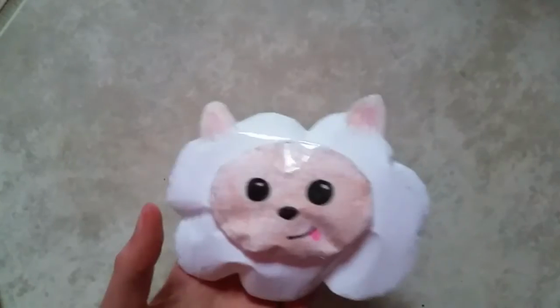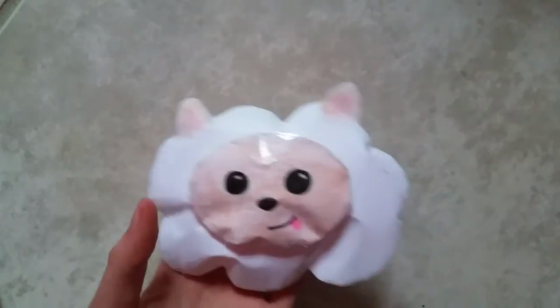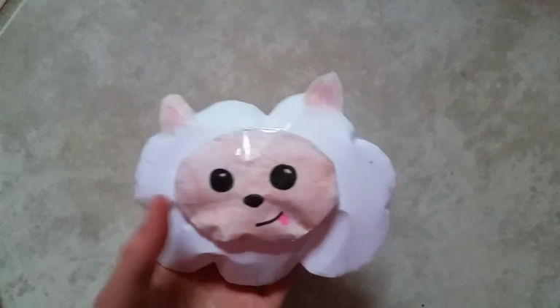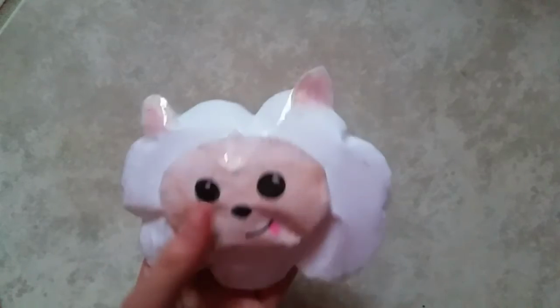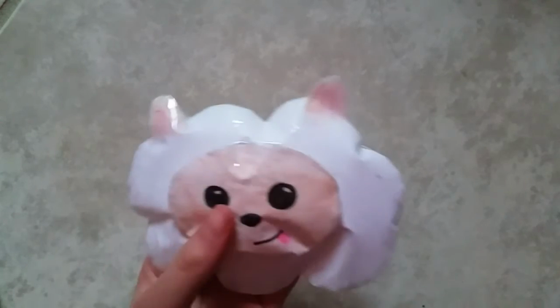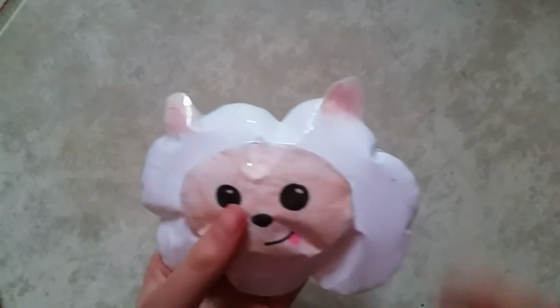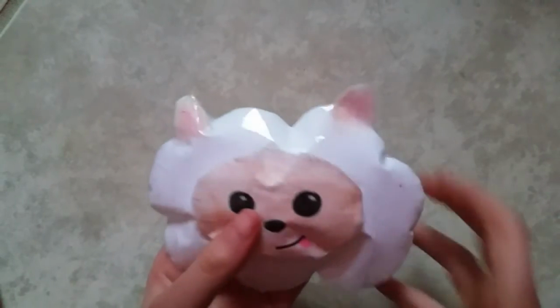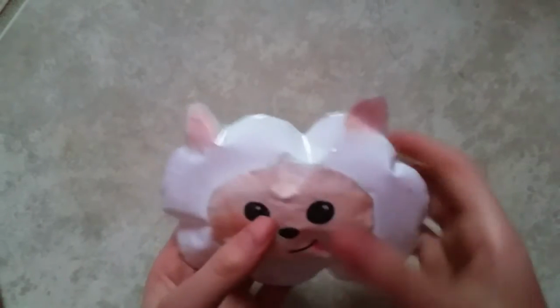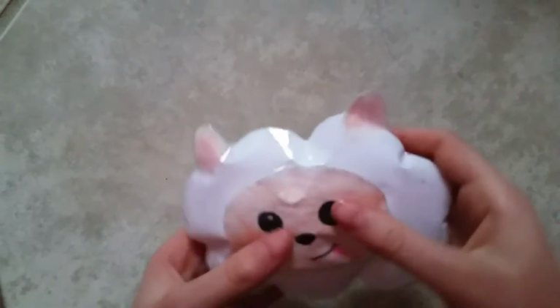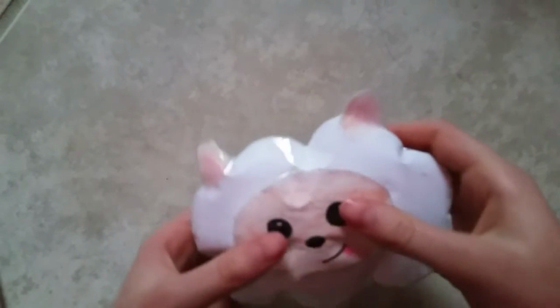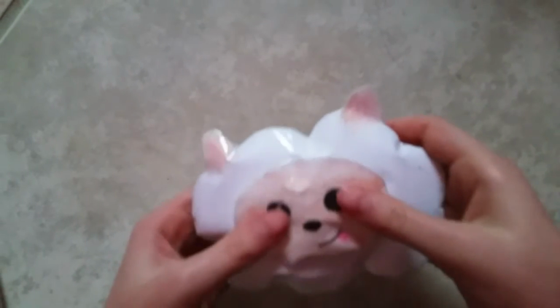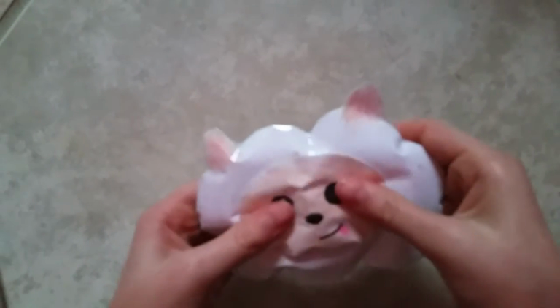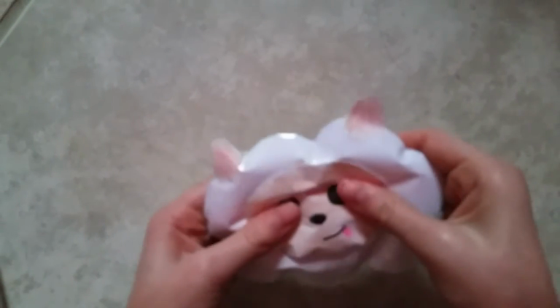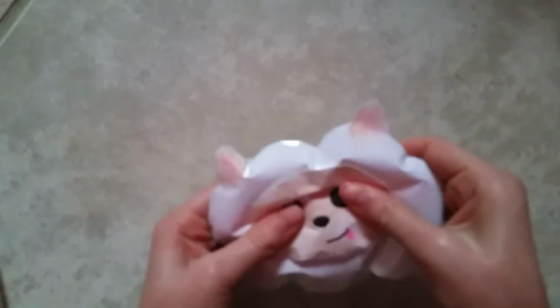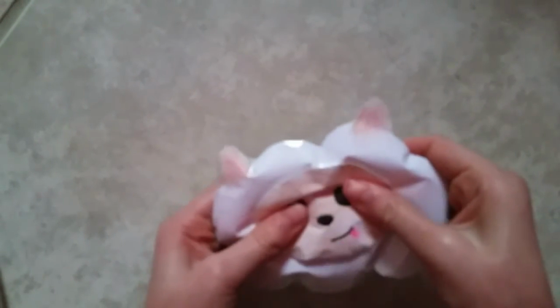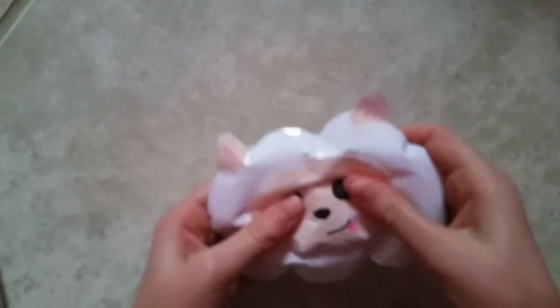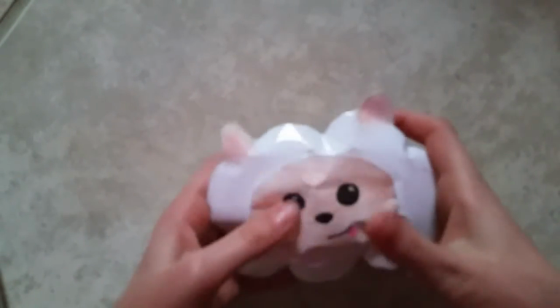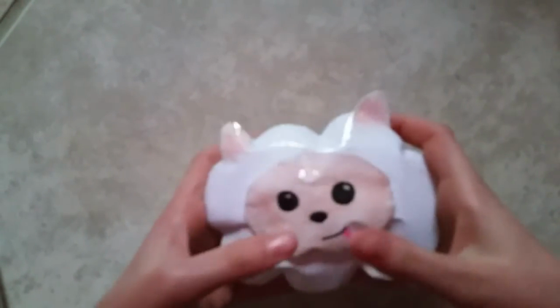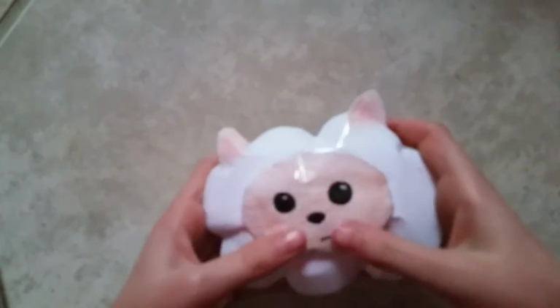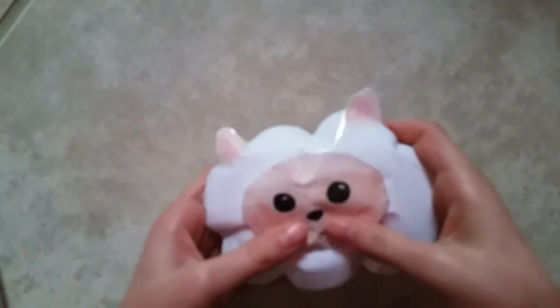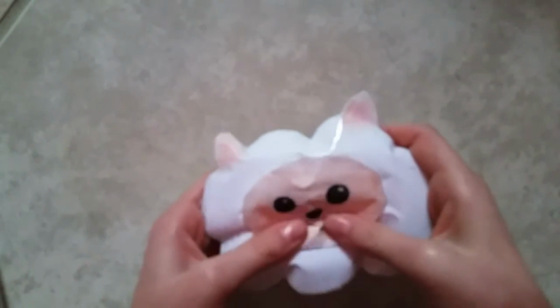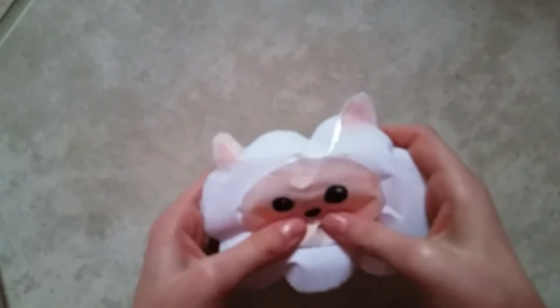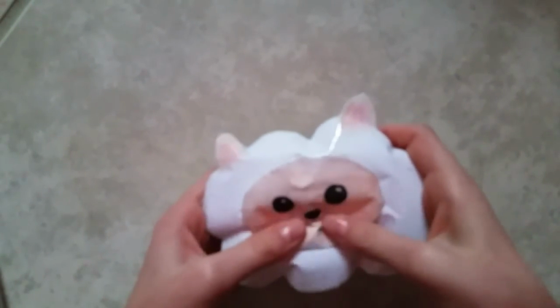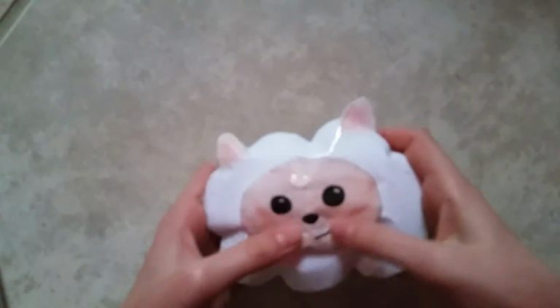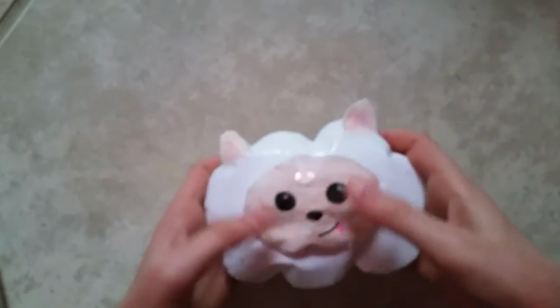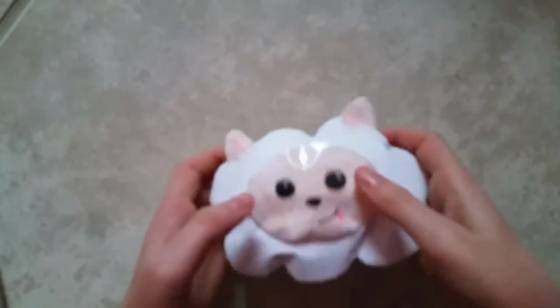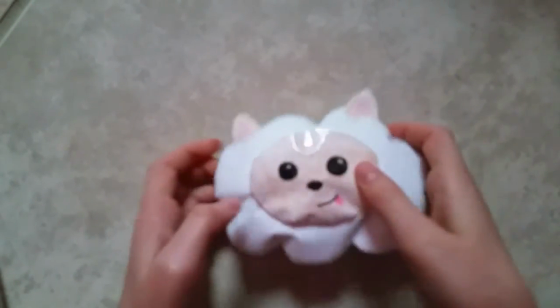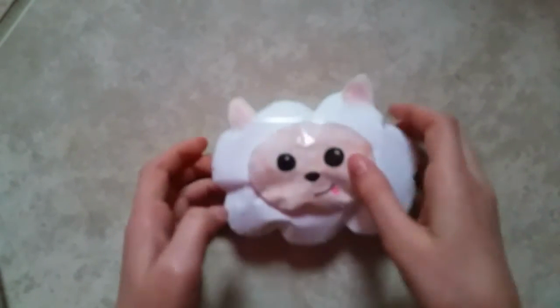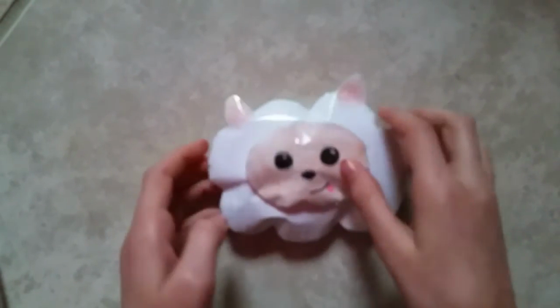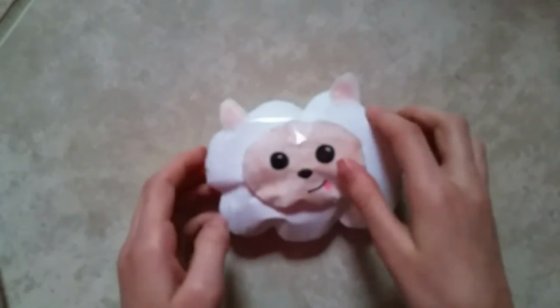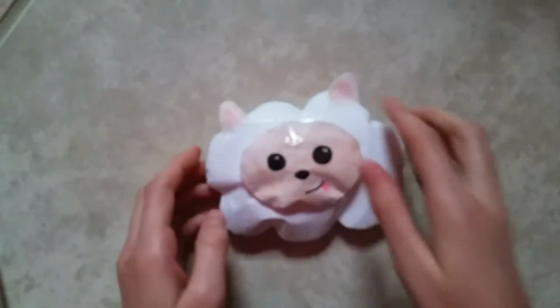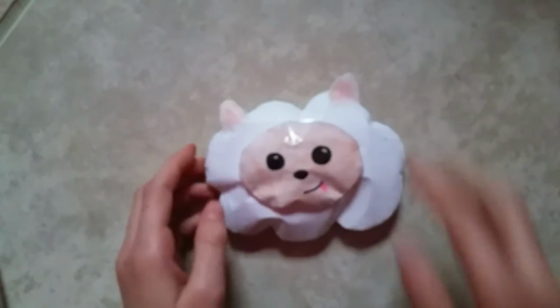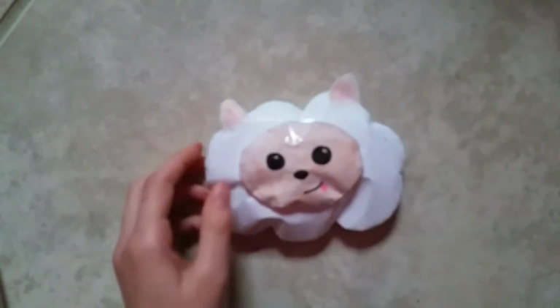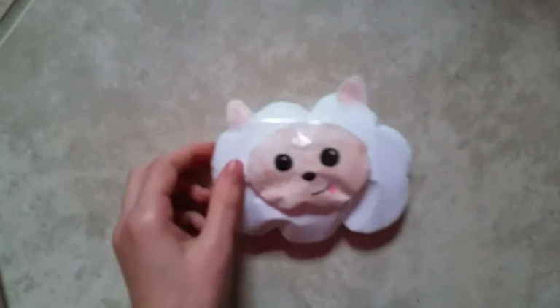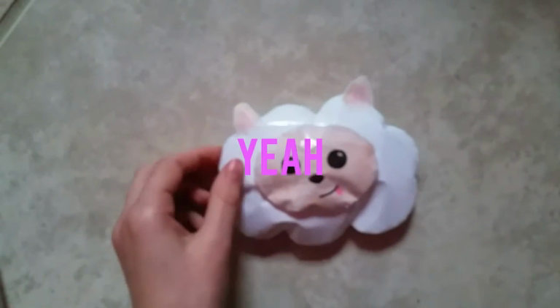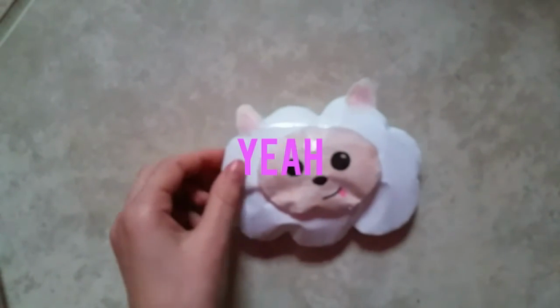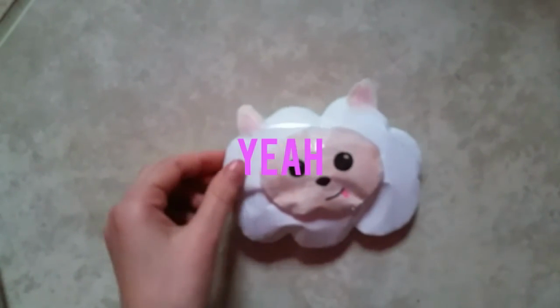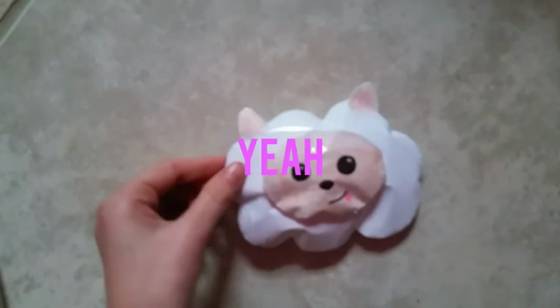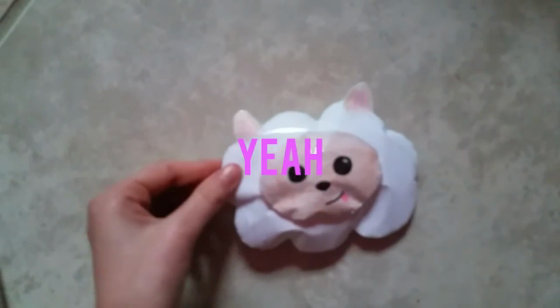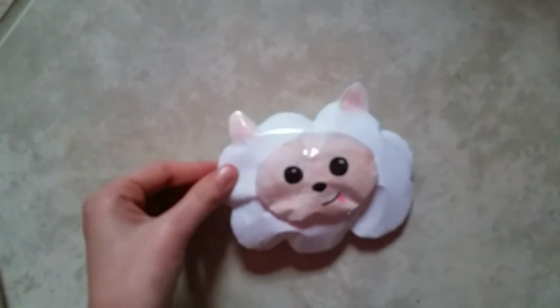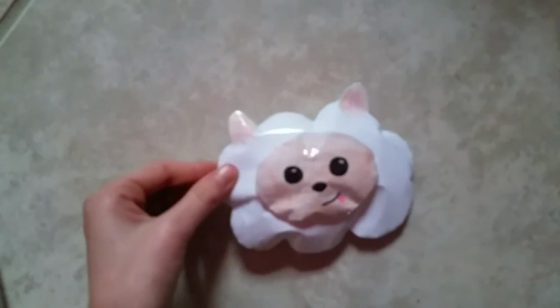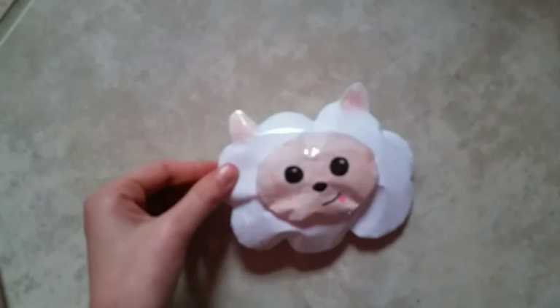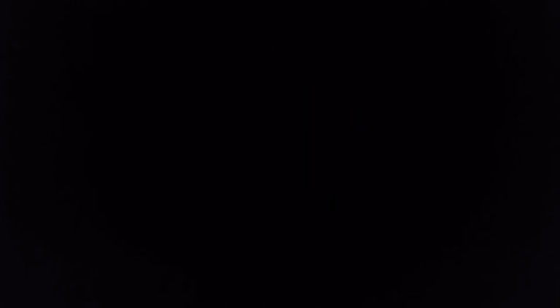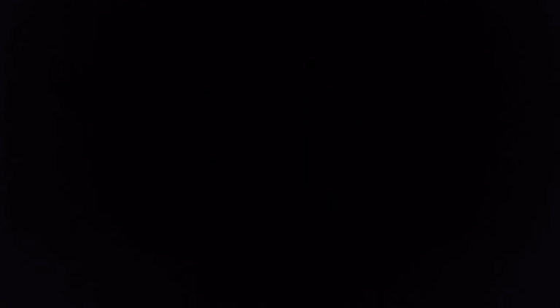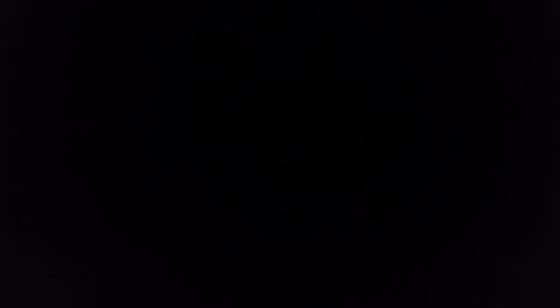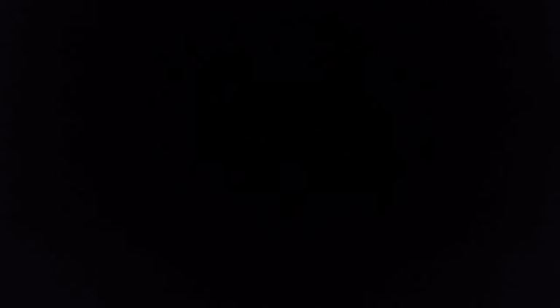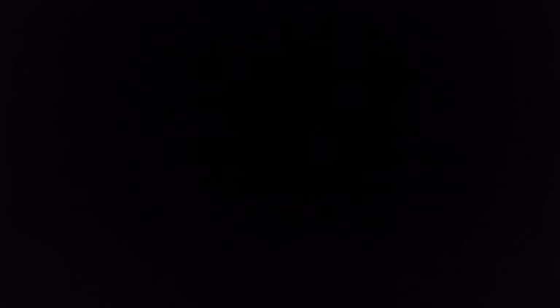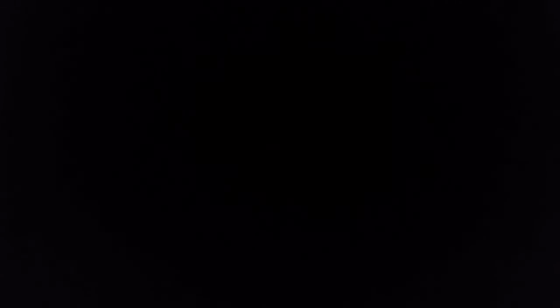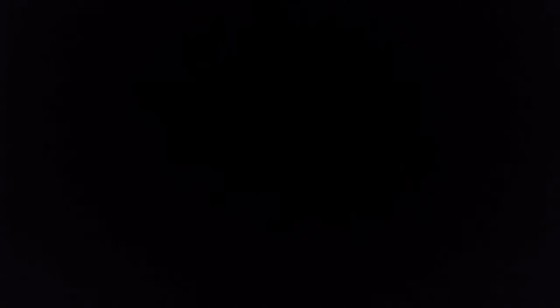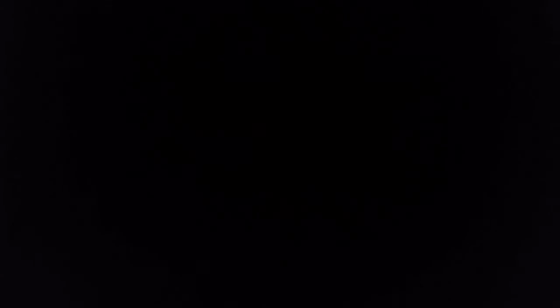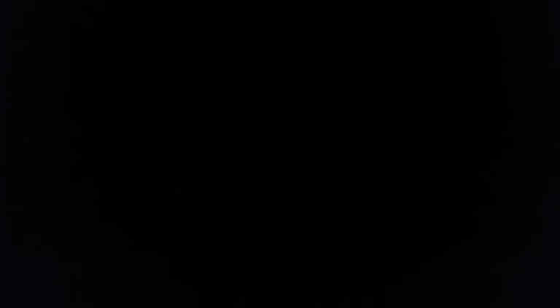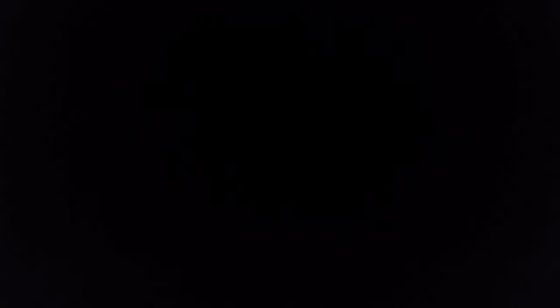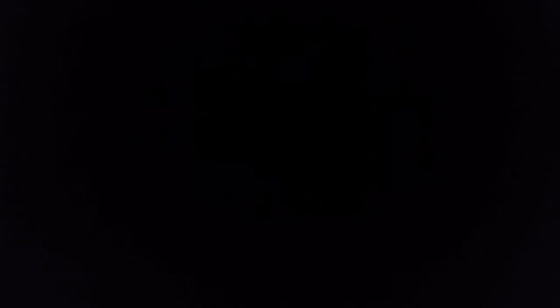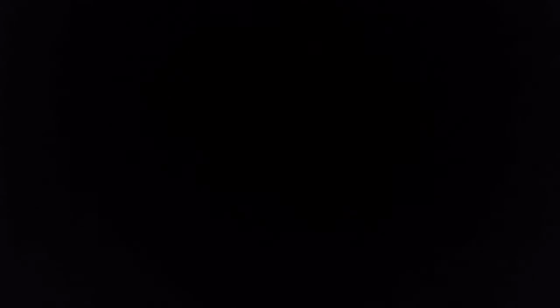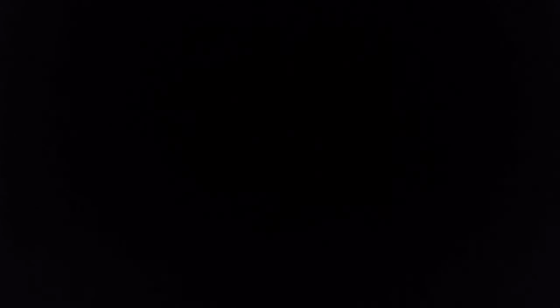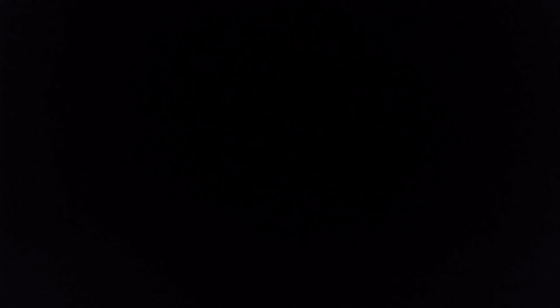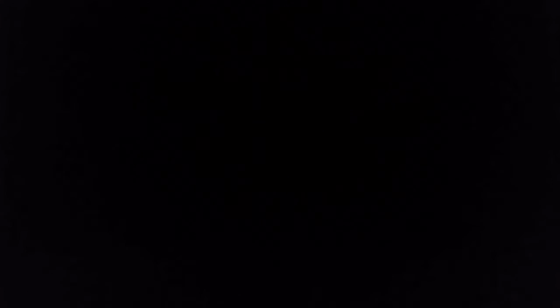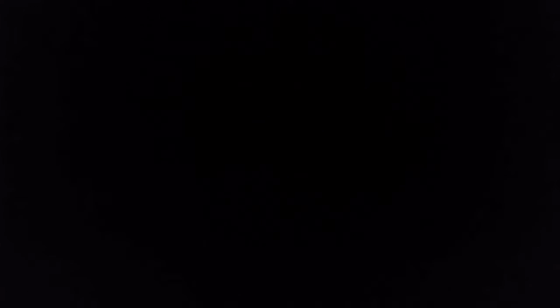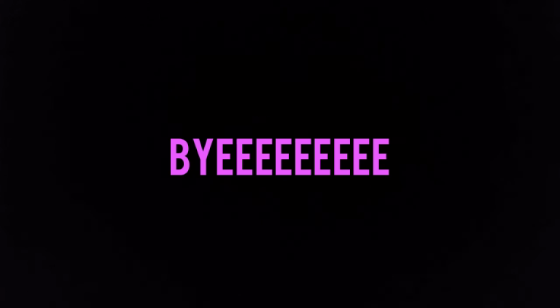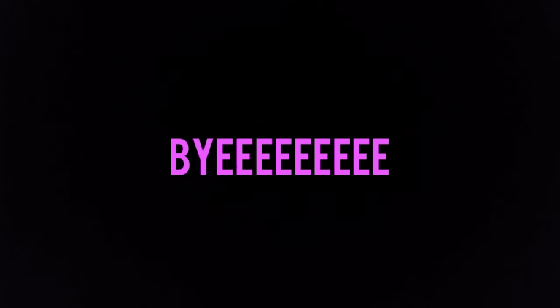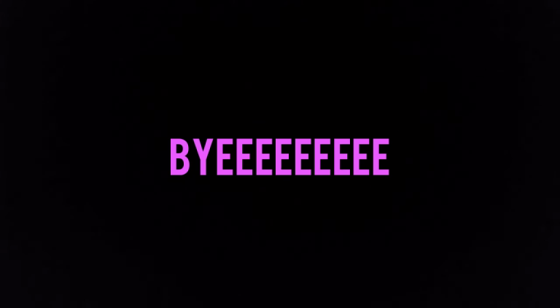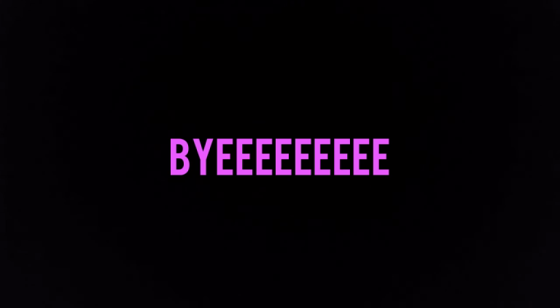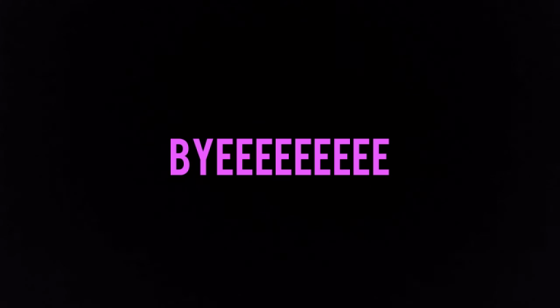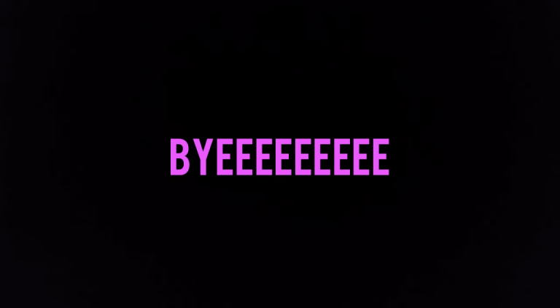And this squishy is actually really squishy. Hope you enjoyed. Bye!